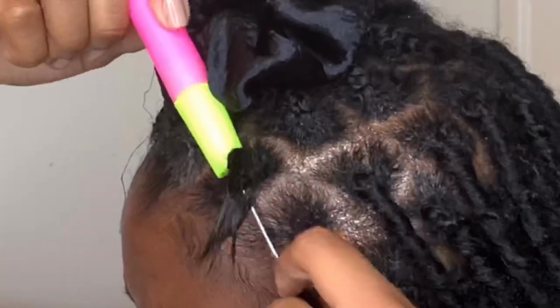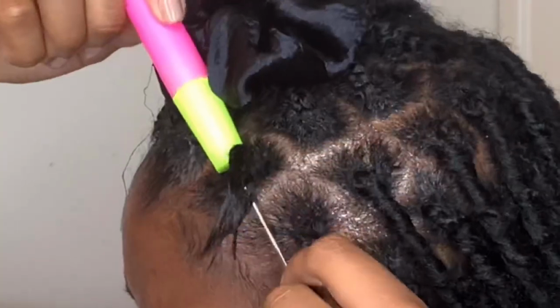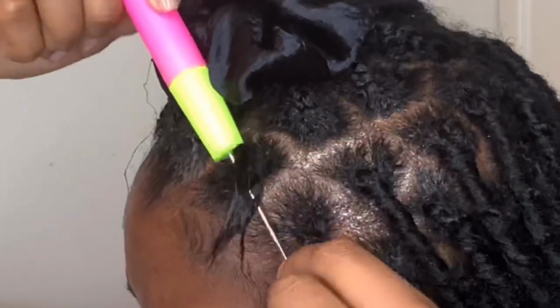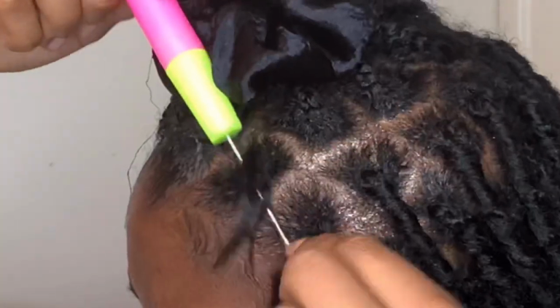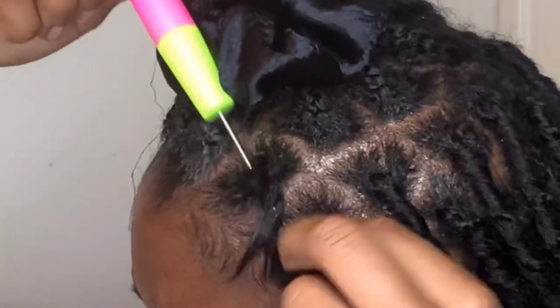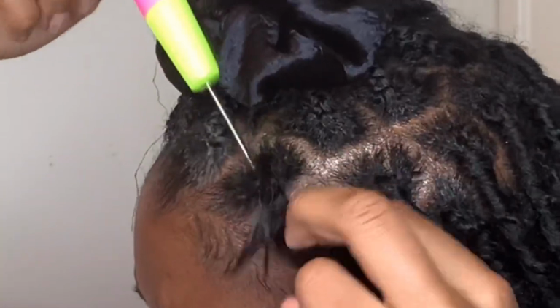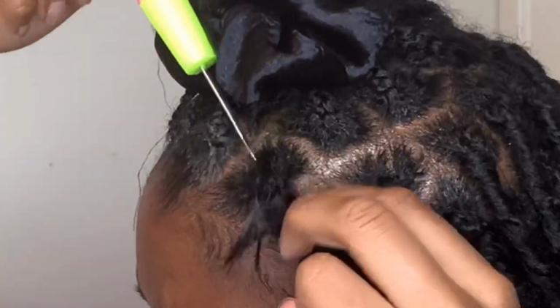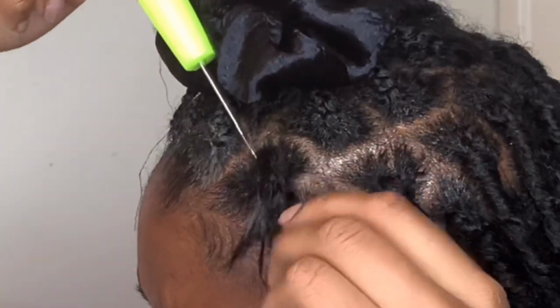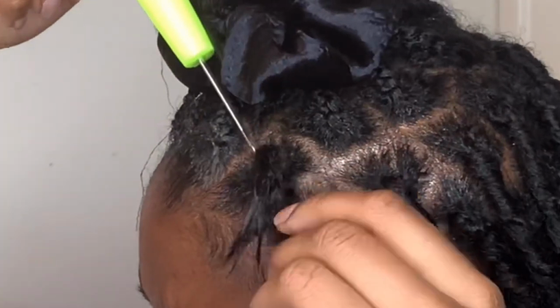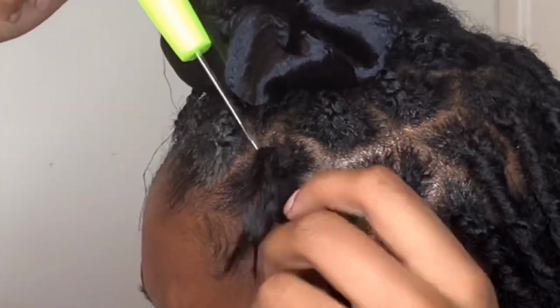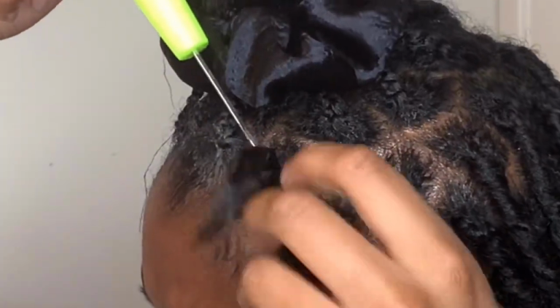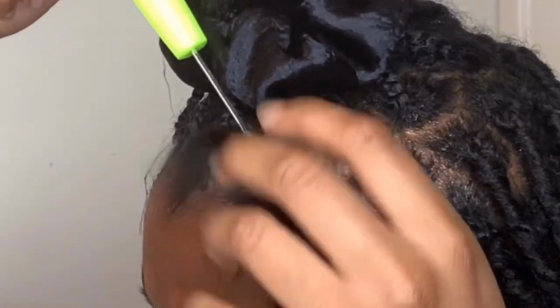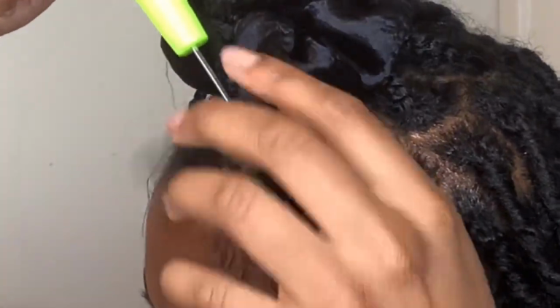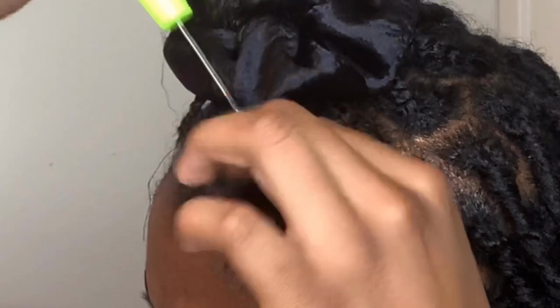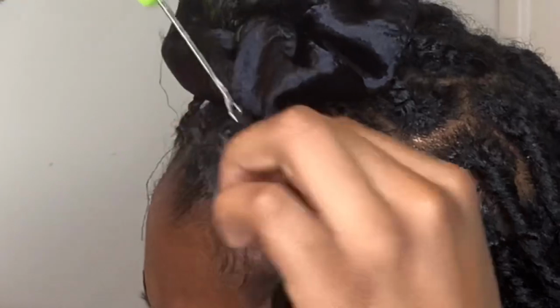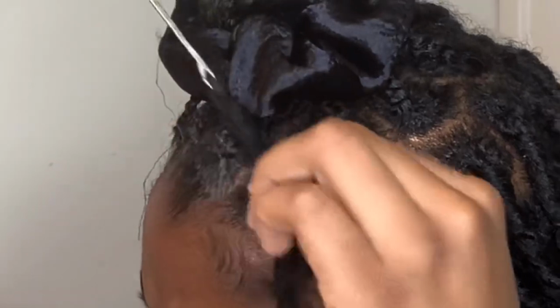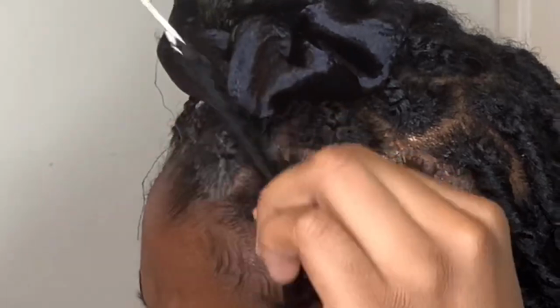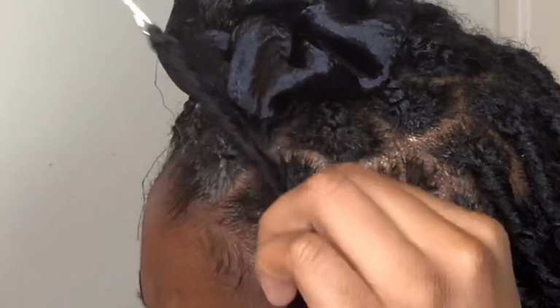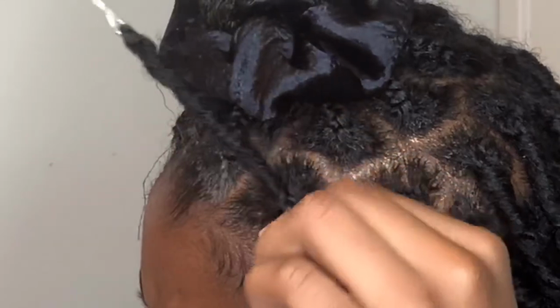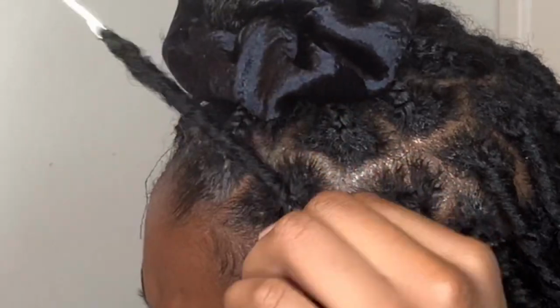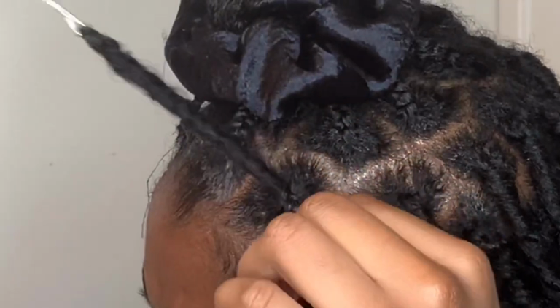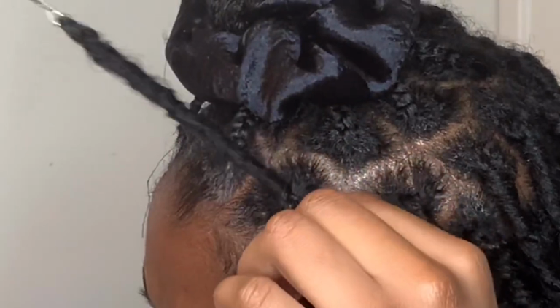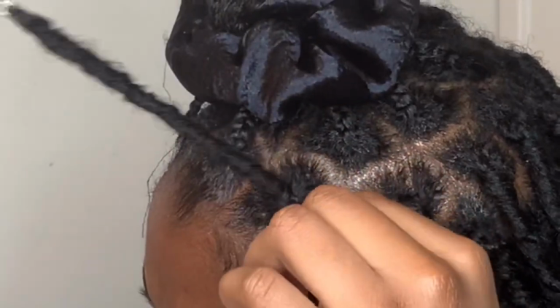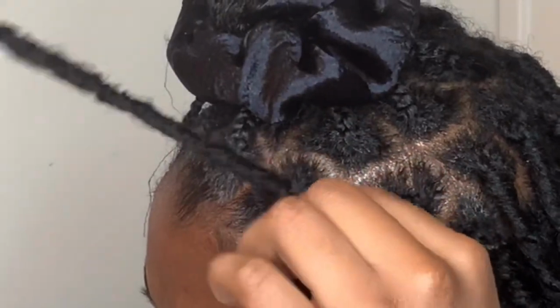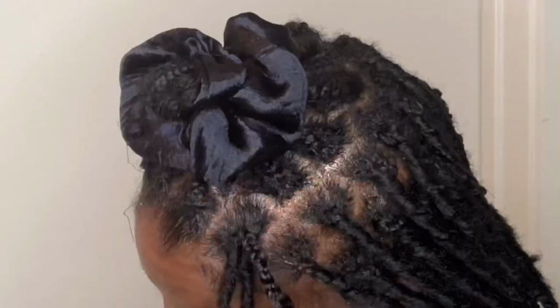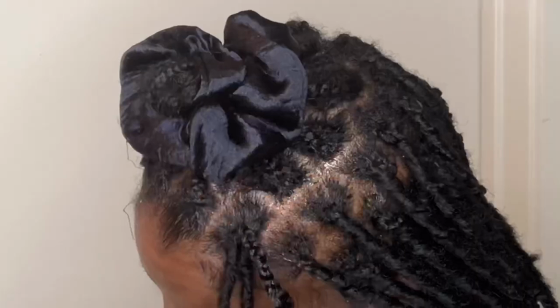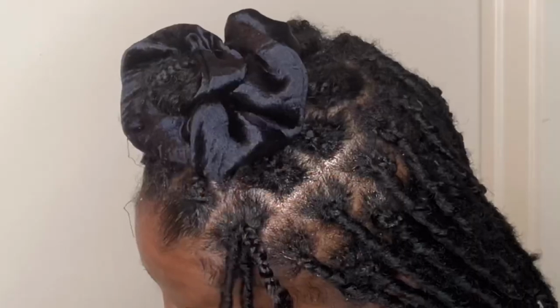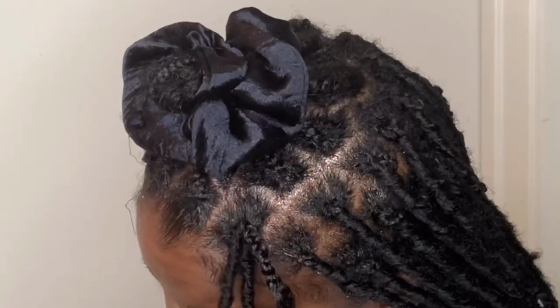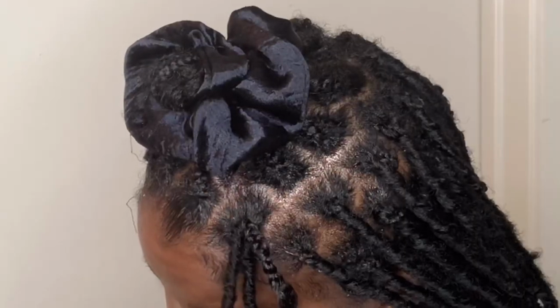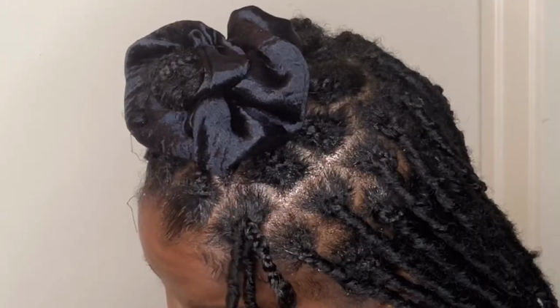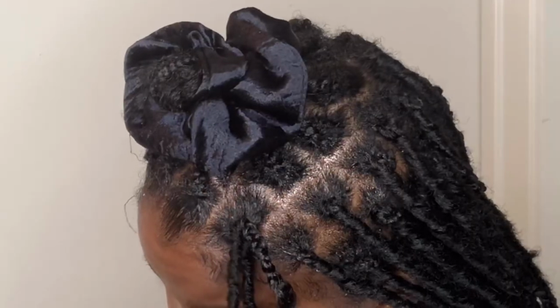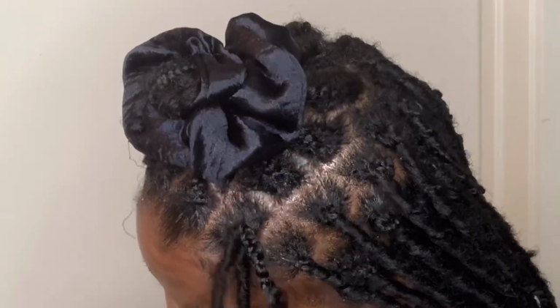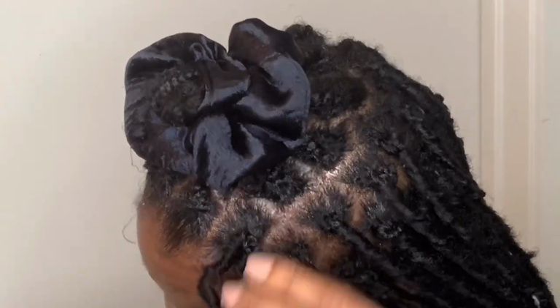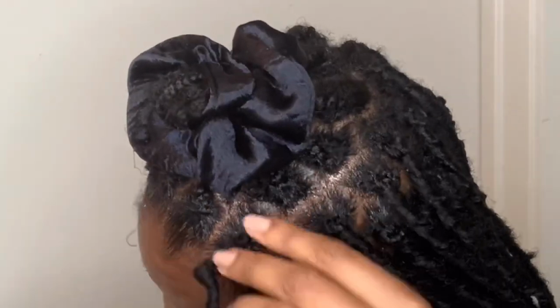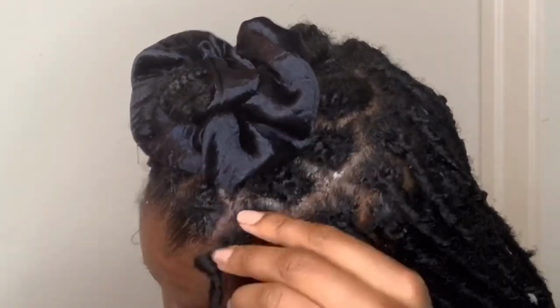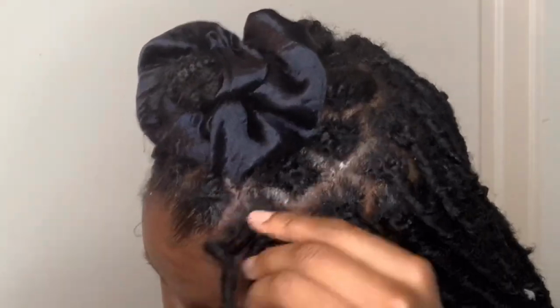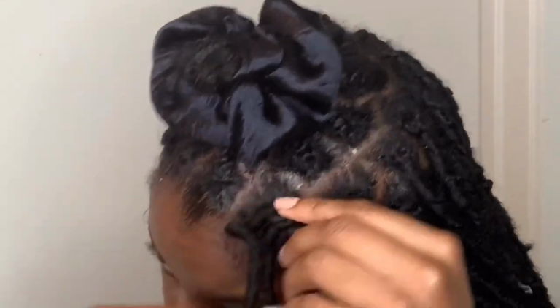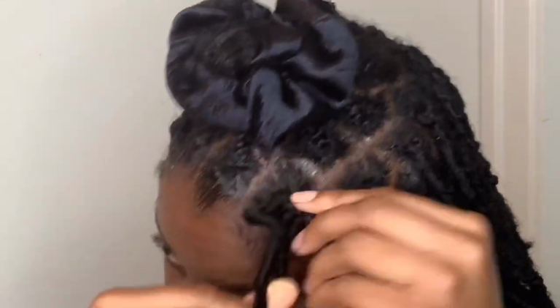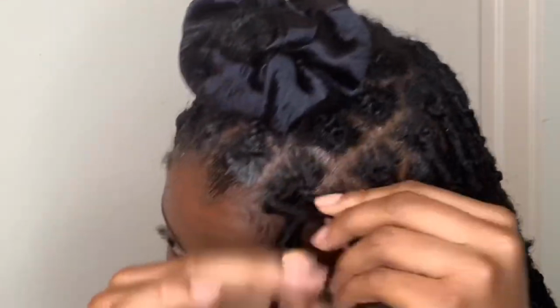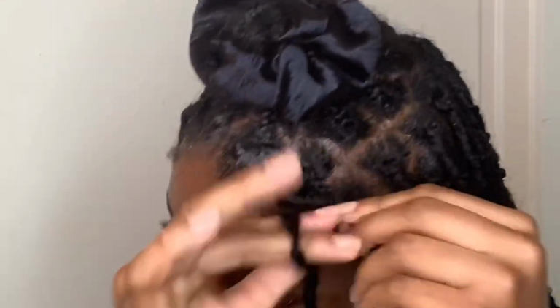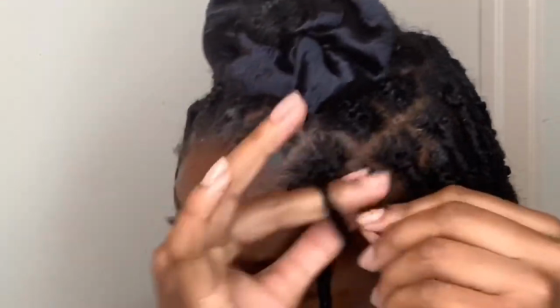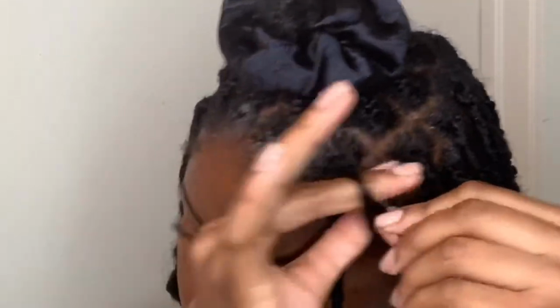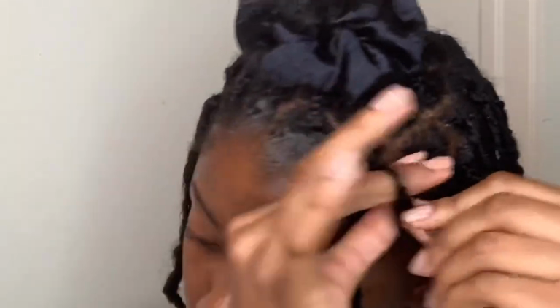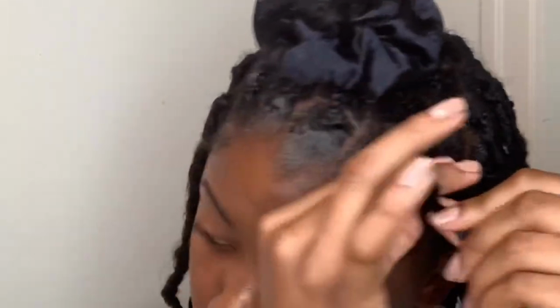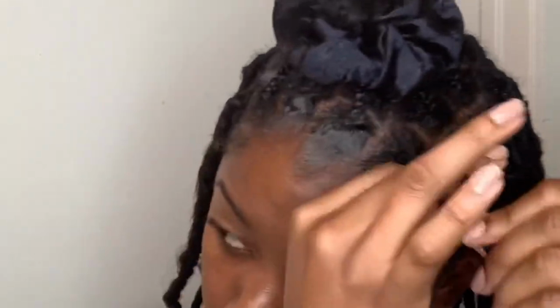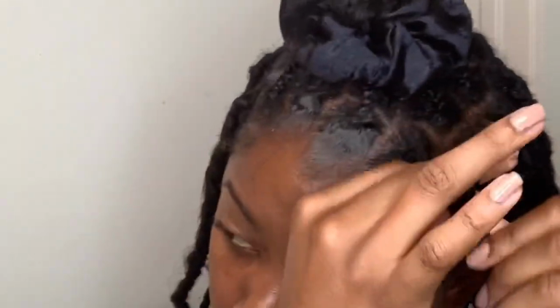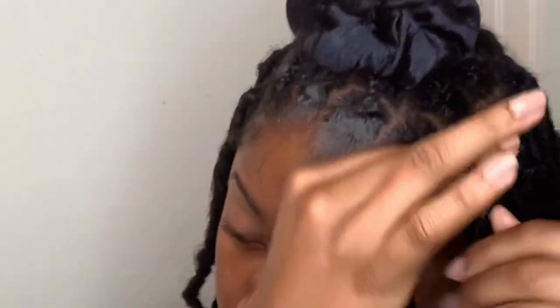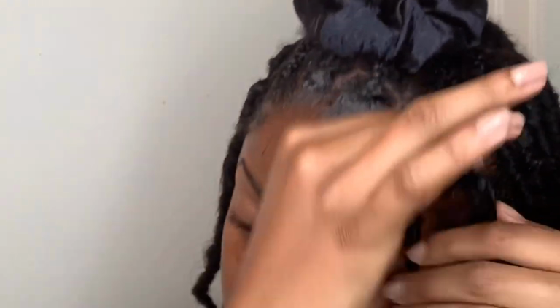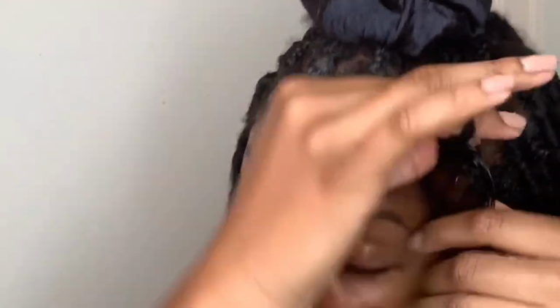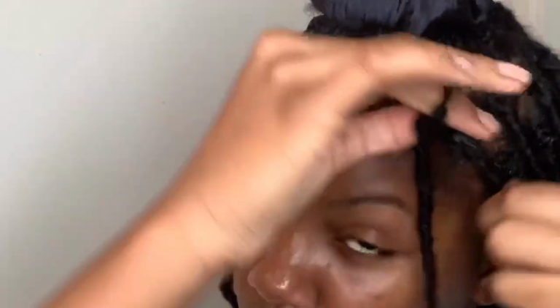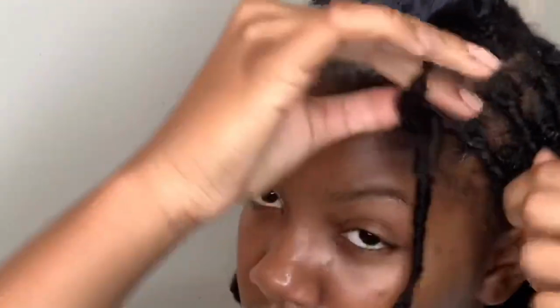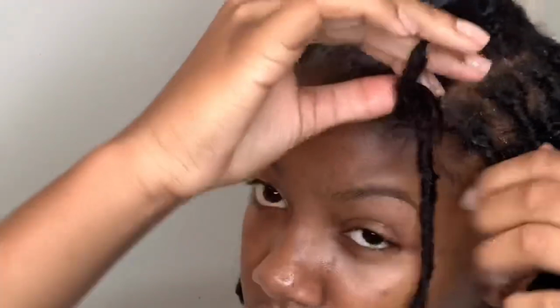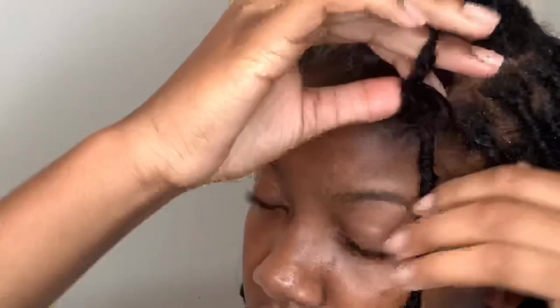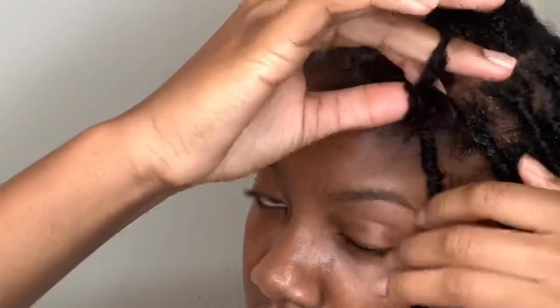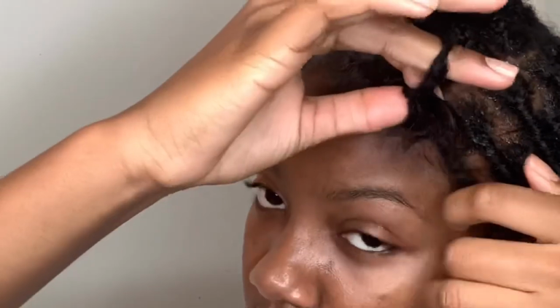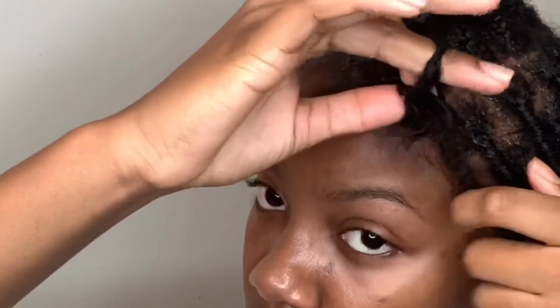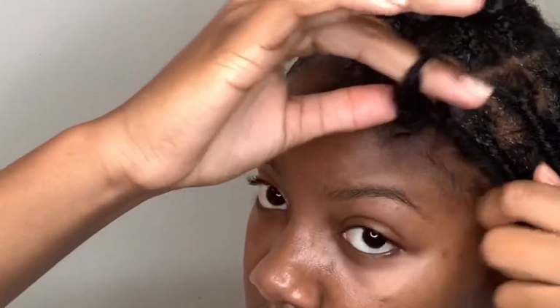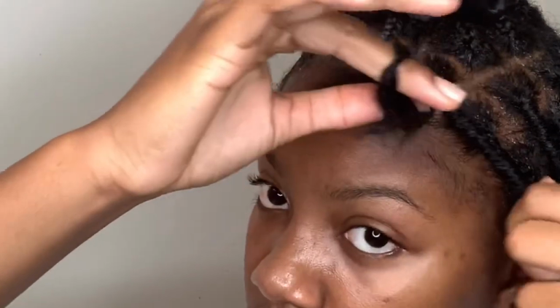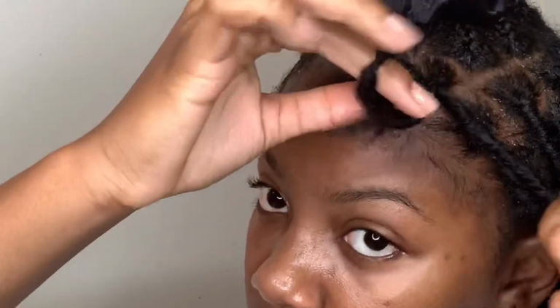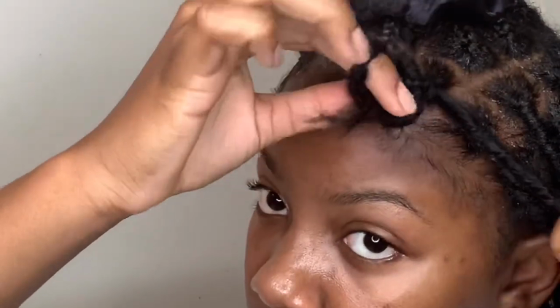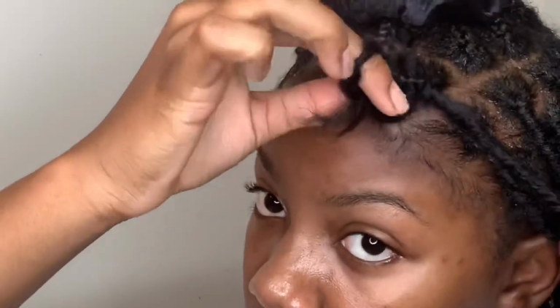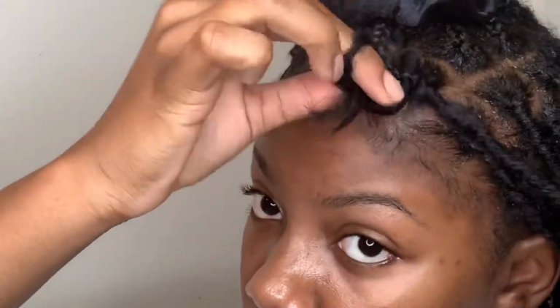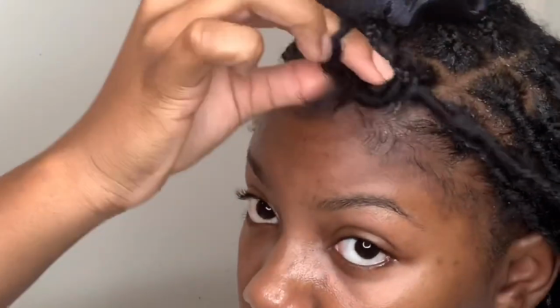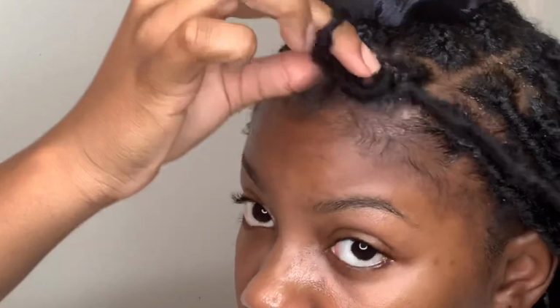As an extra, just in case you're not a visual learner, I put written instructions on how to do this style in the description below.